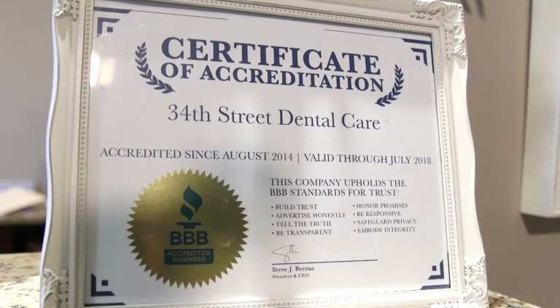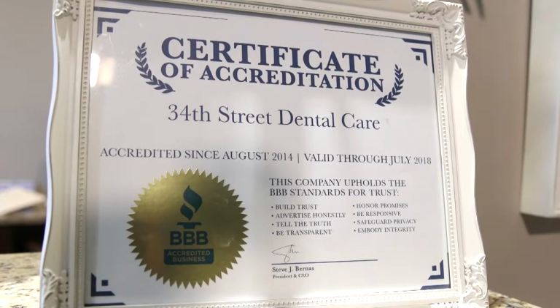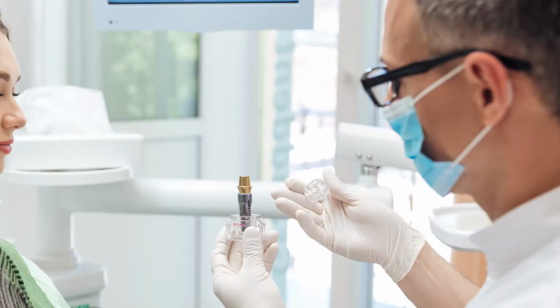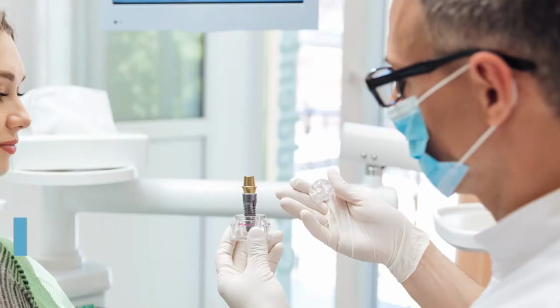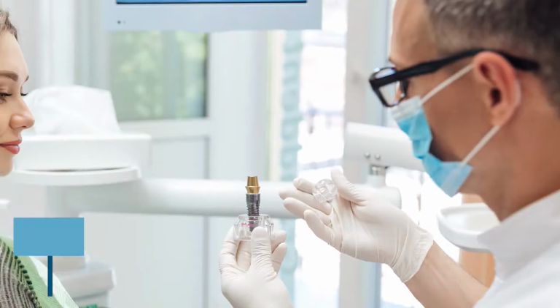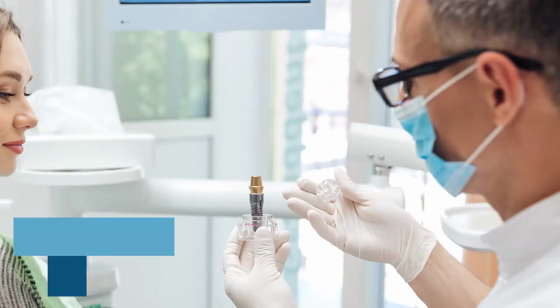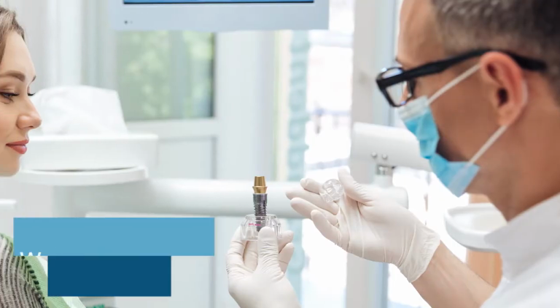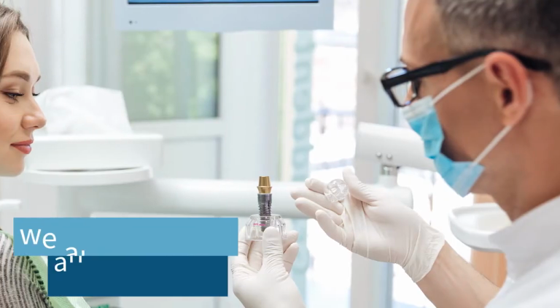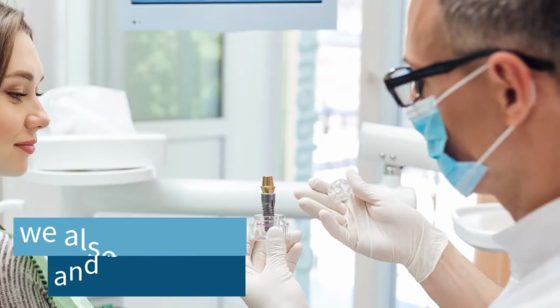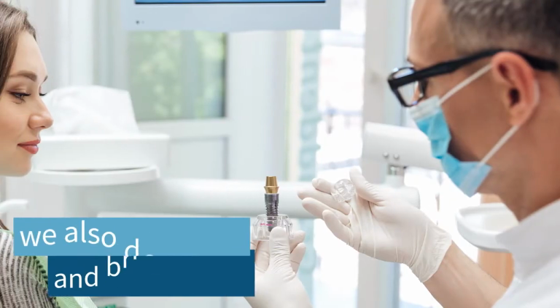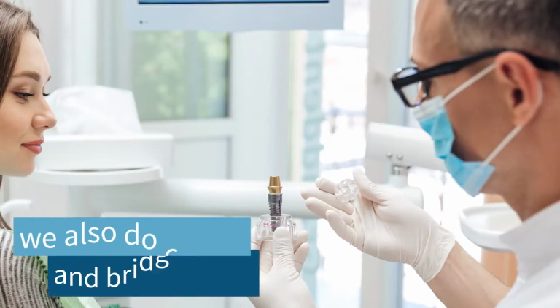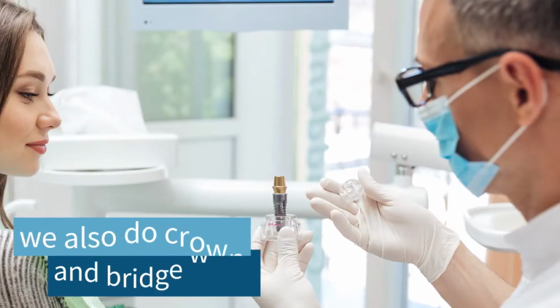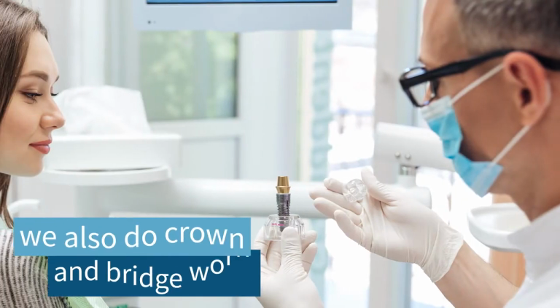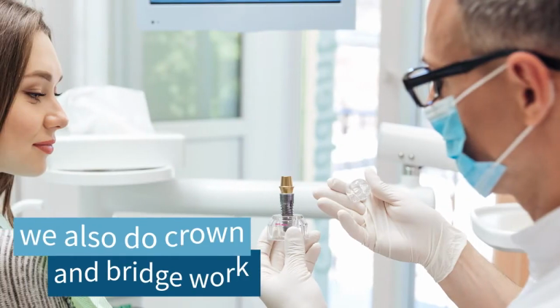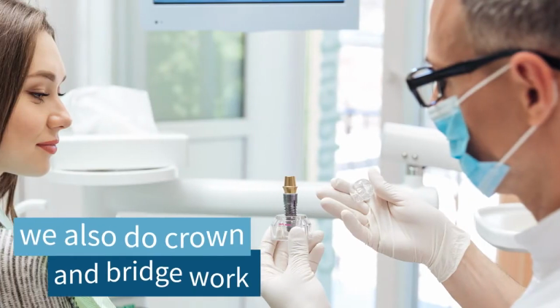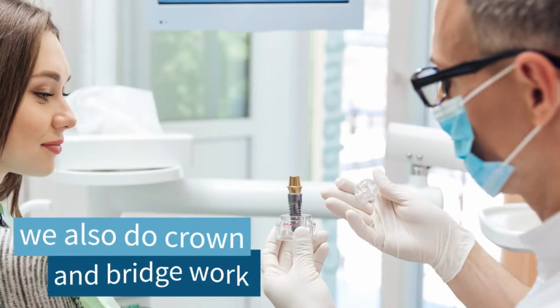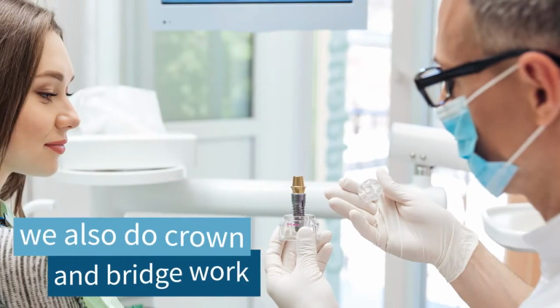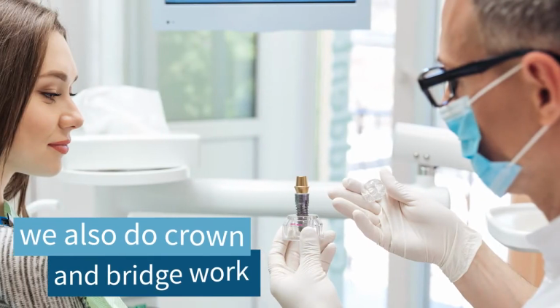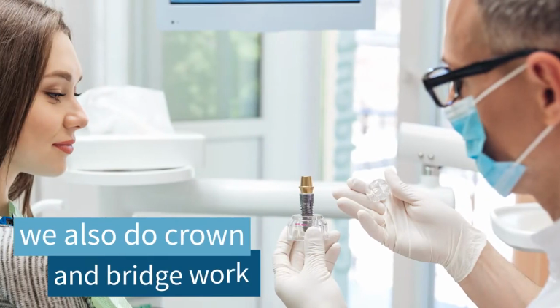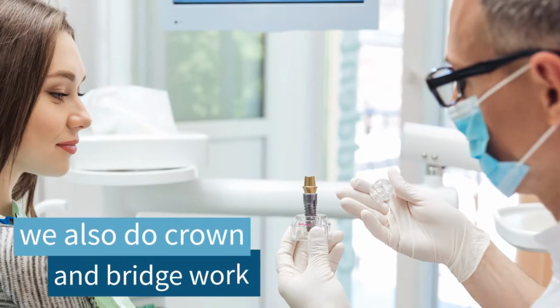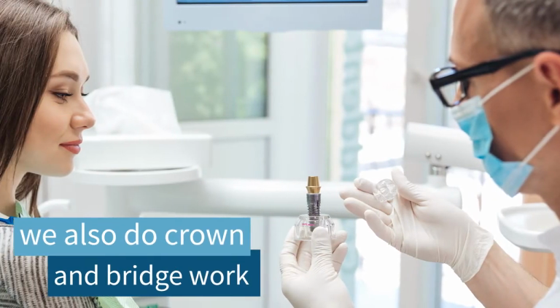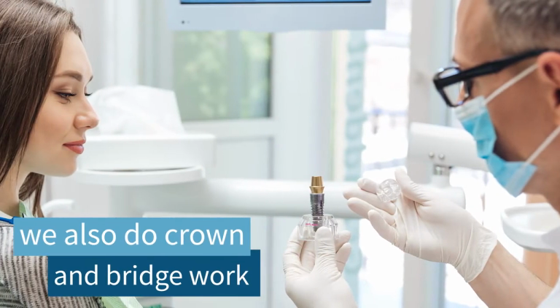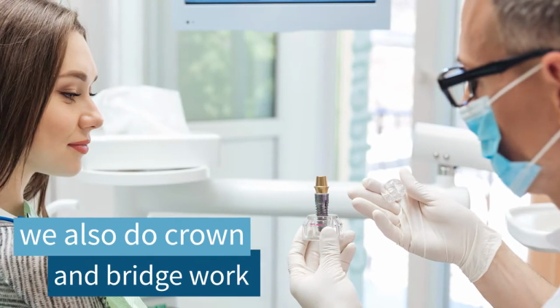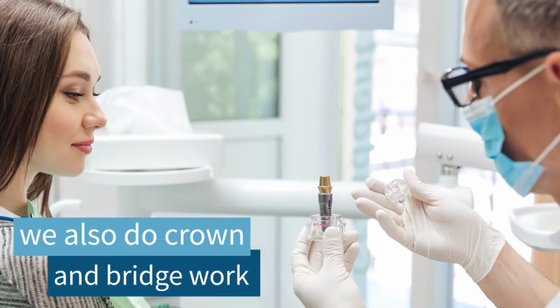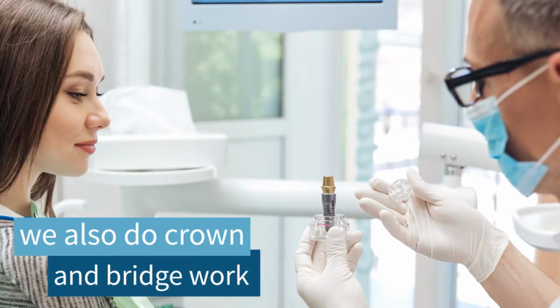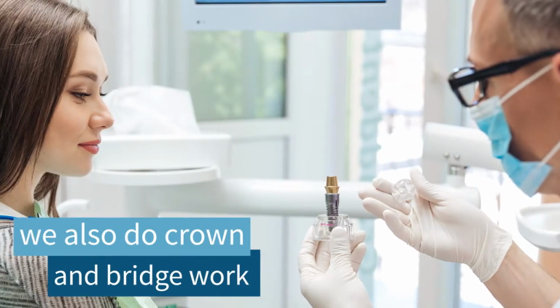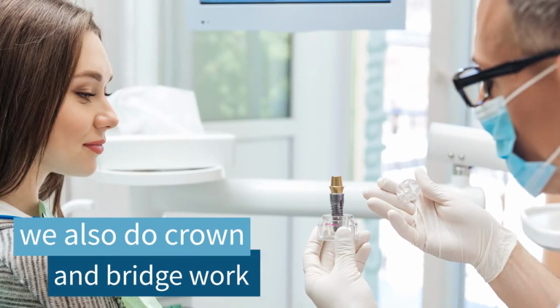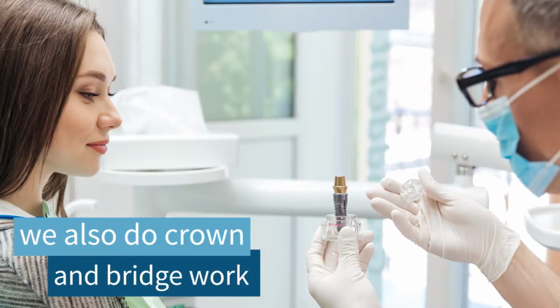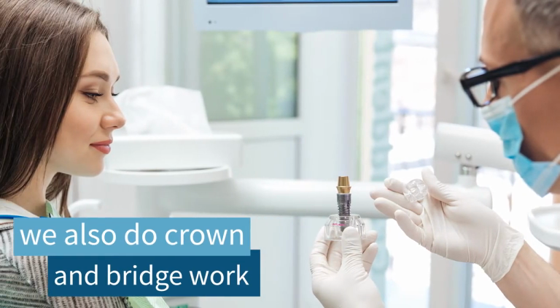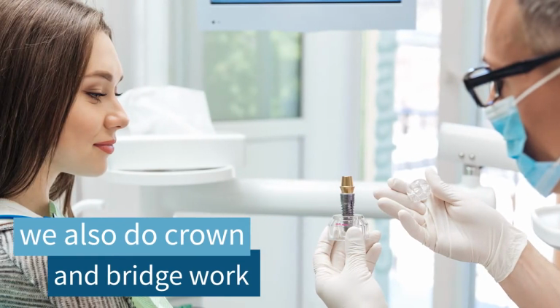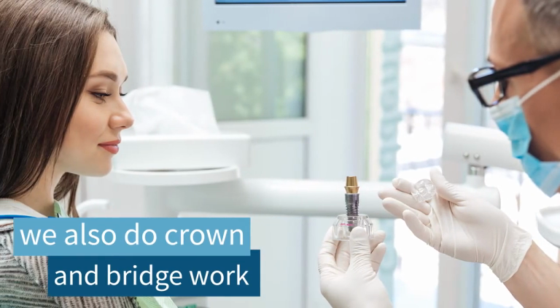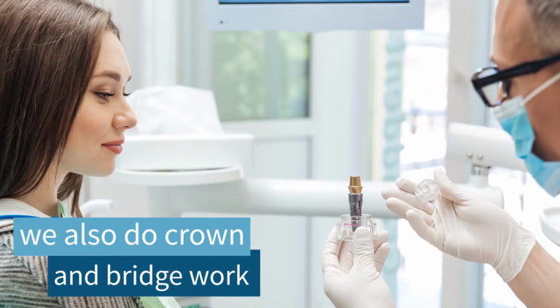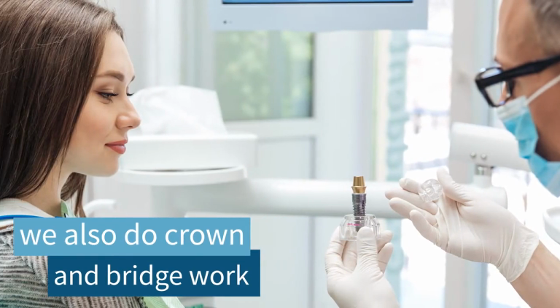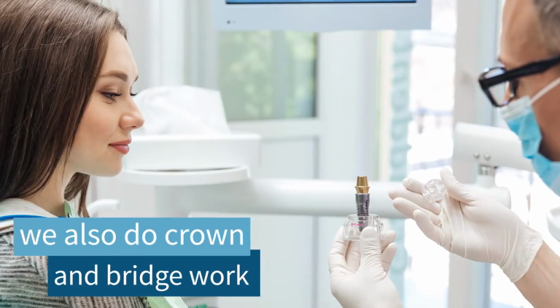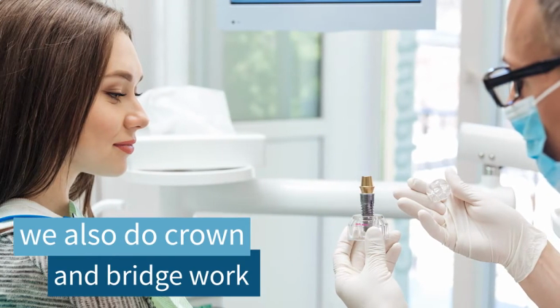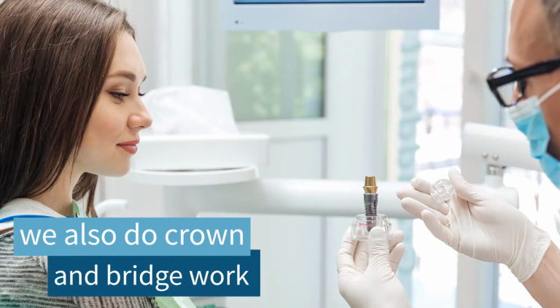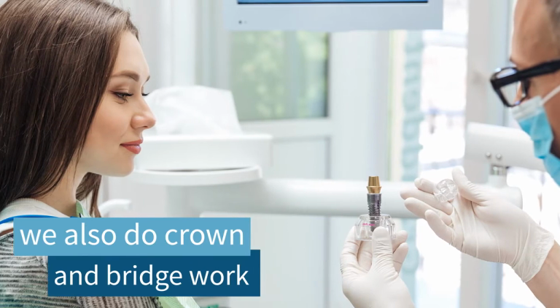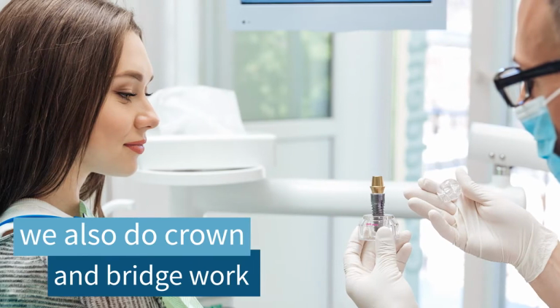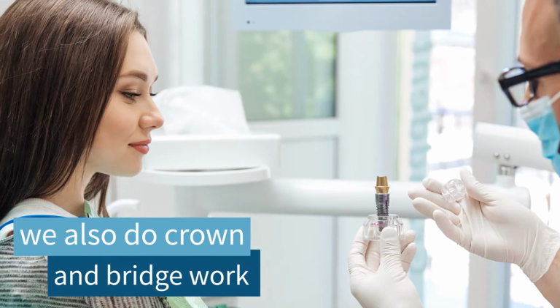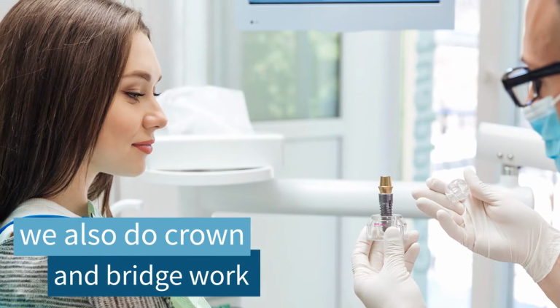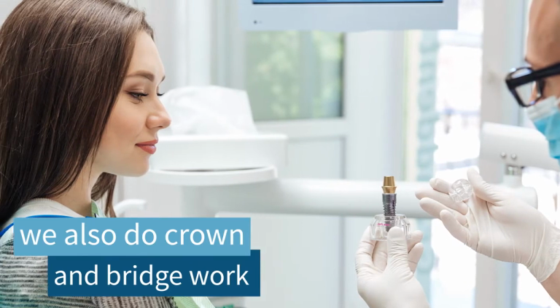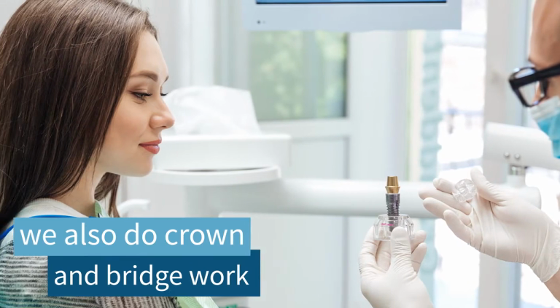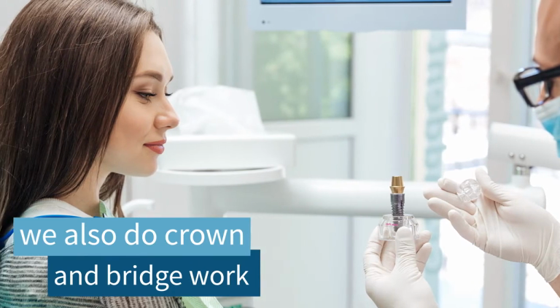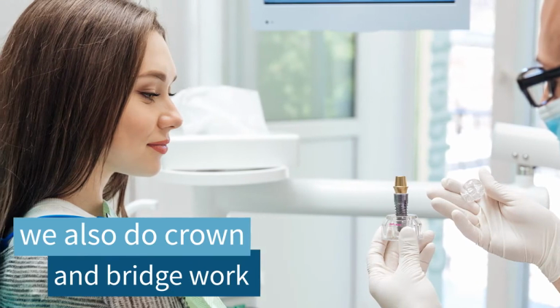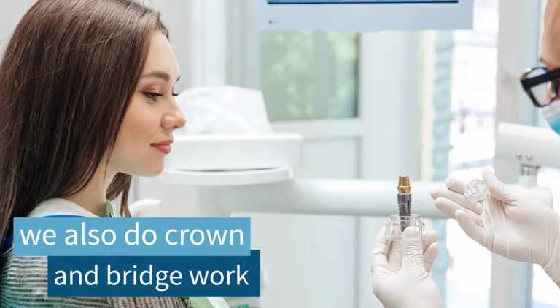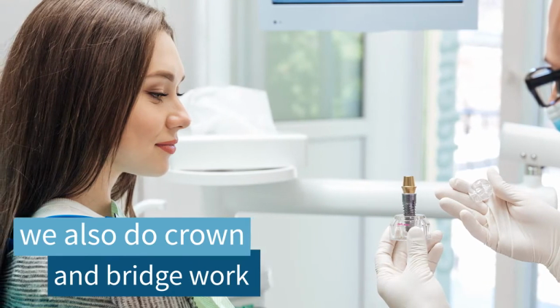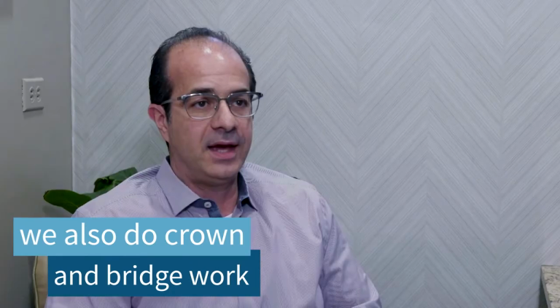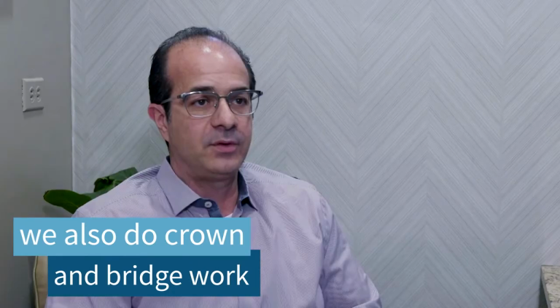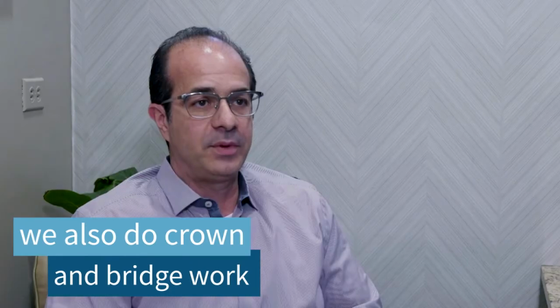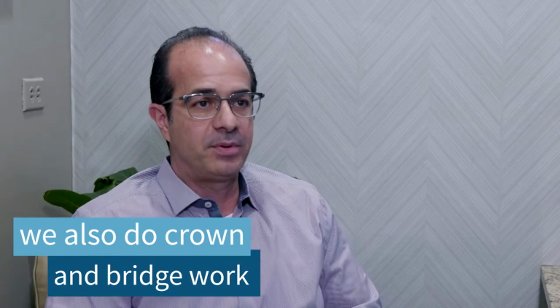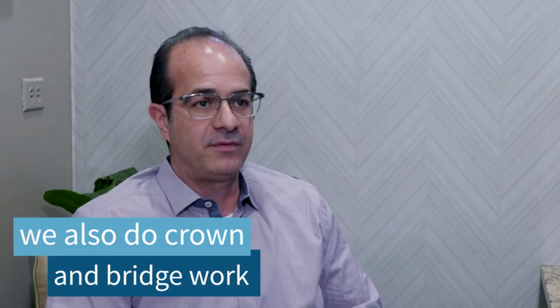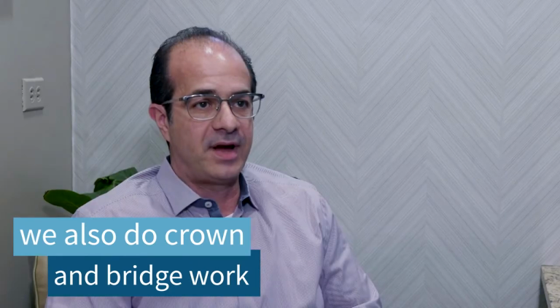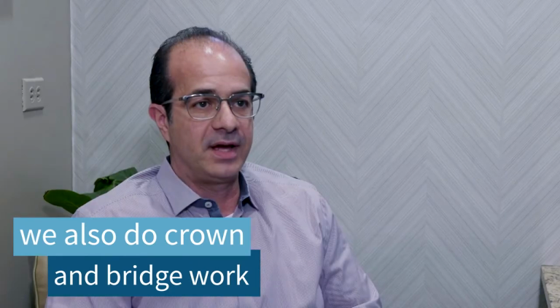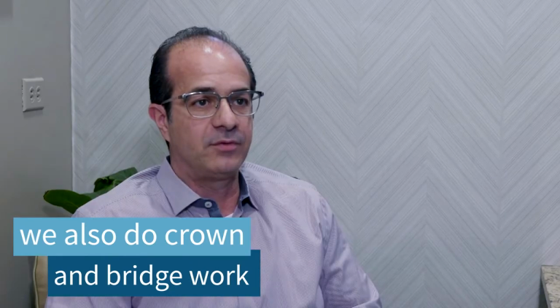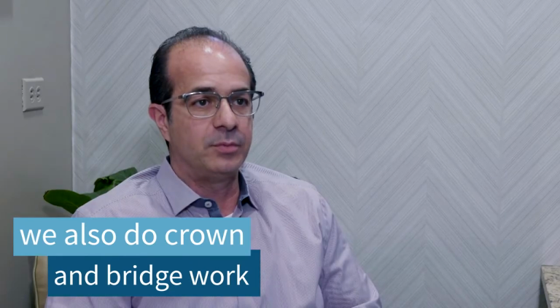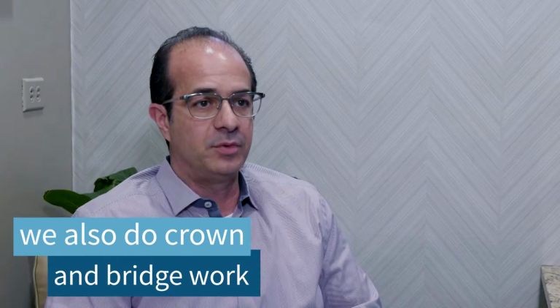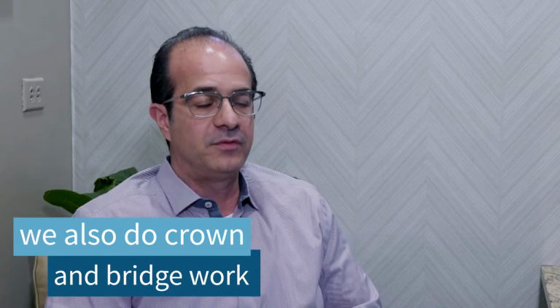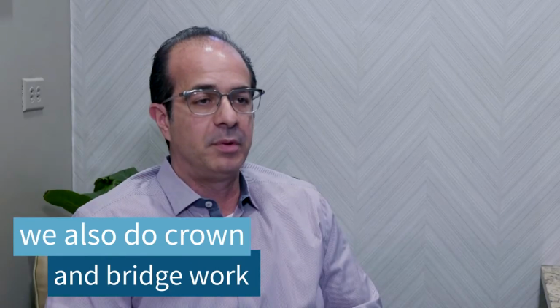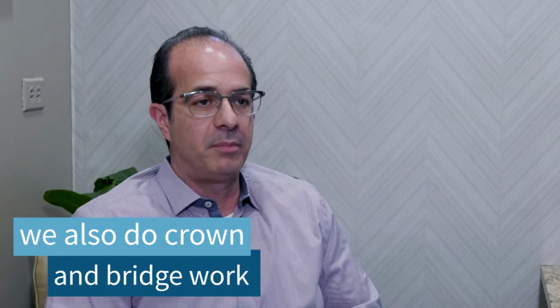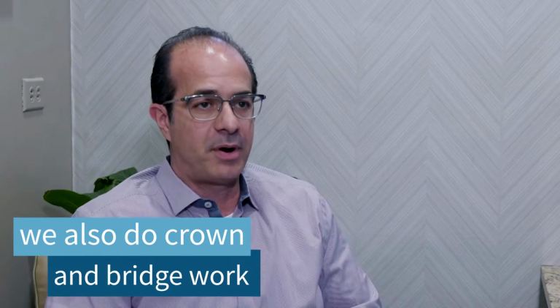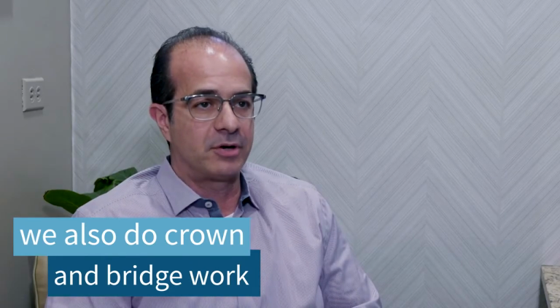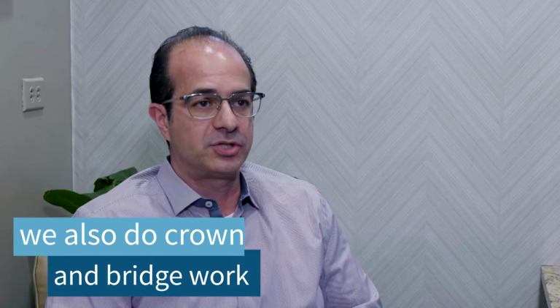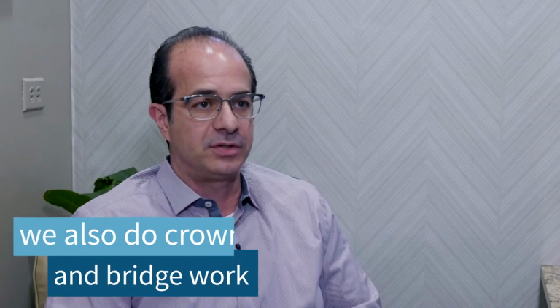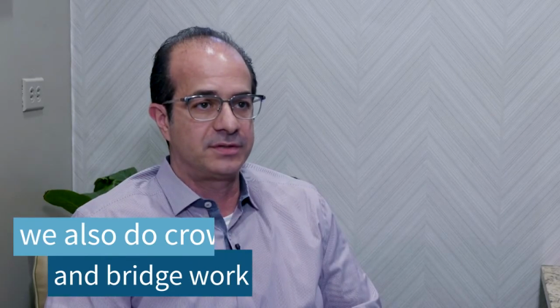Here at 34th Street Dental, we do provide fixed crown and bridge work and we provide removable partials.